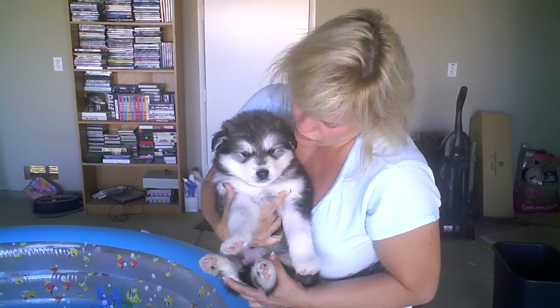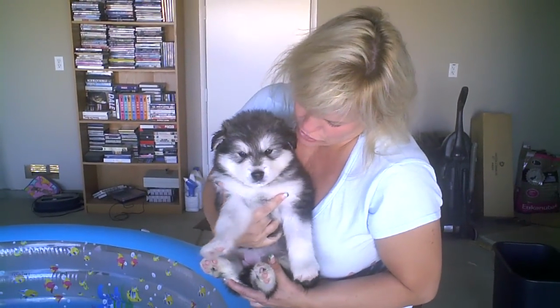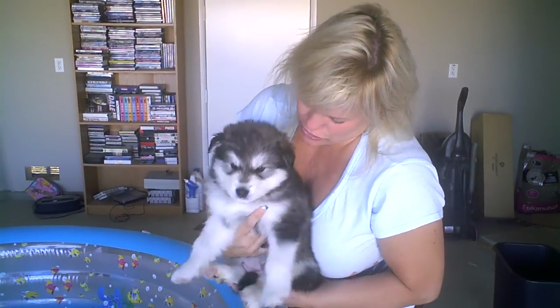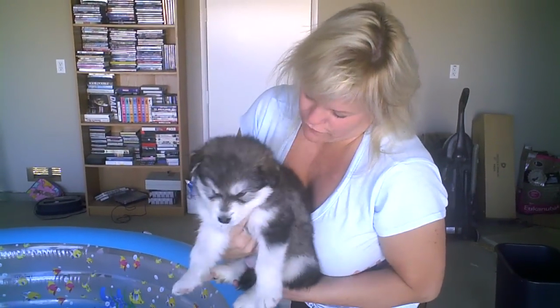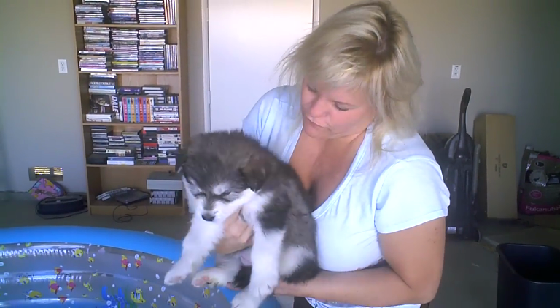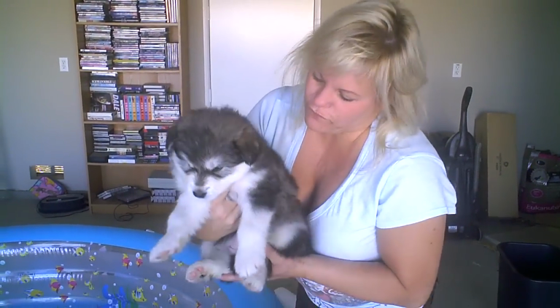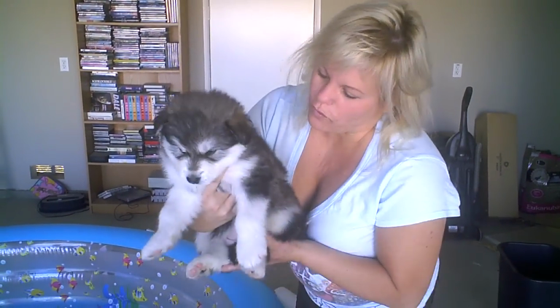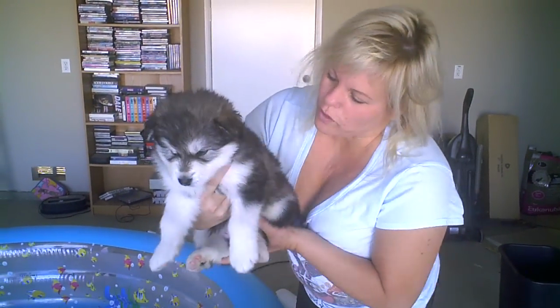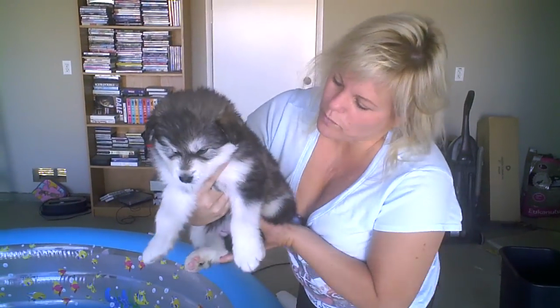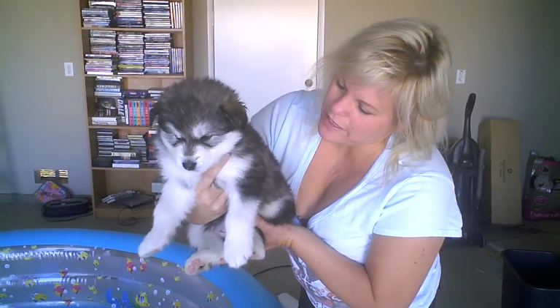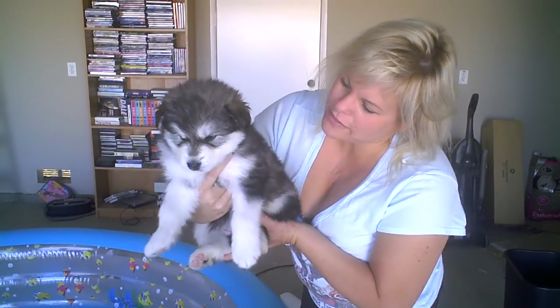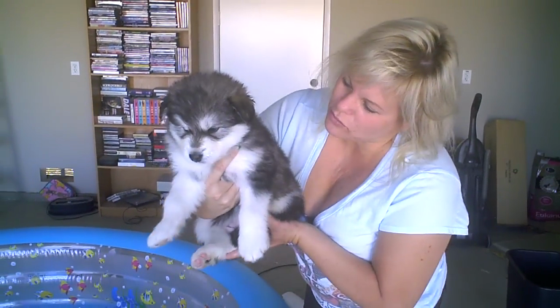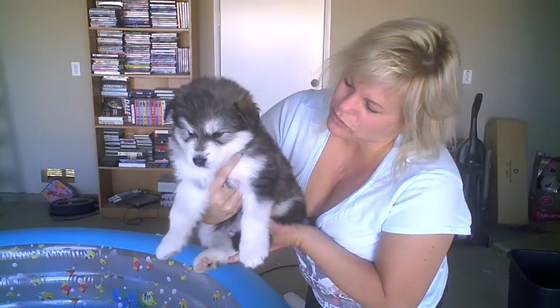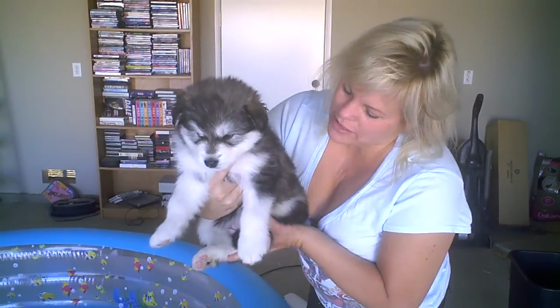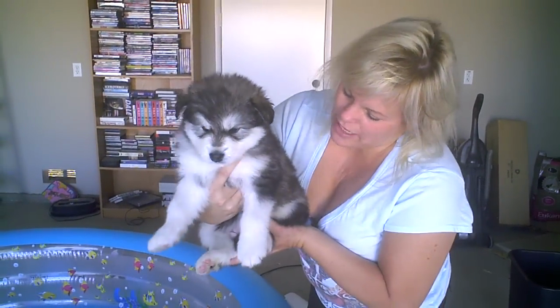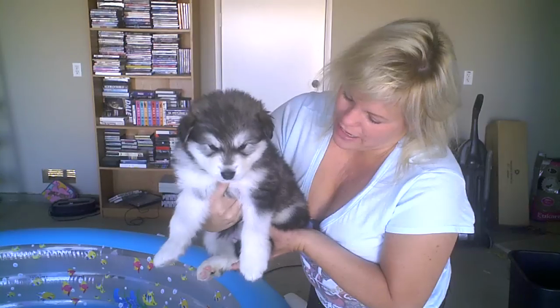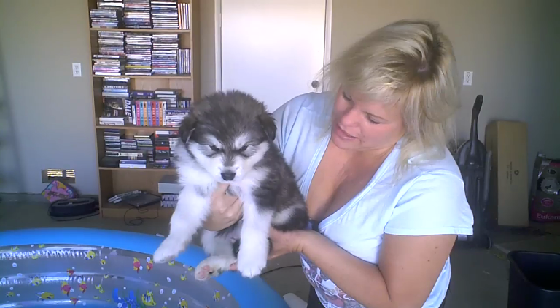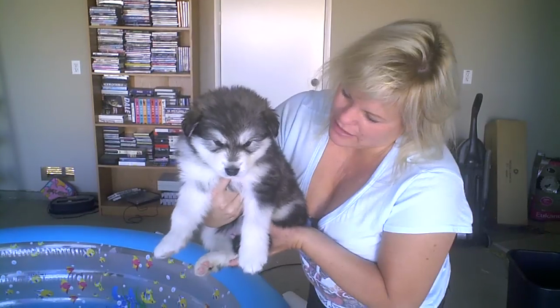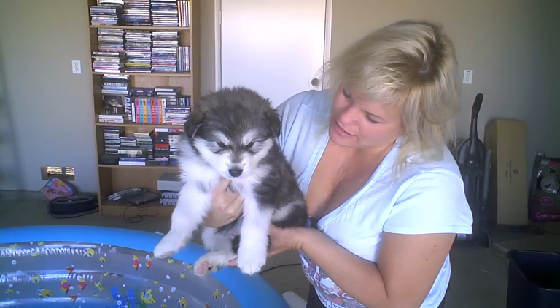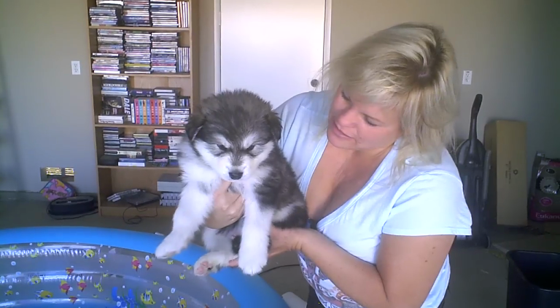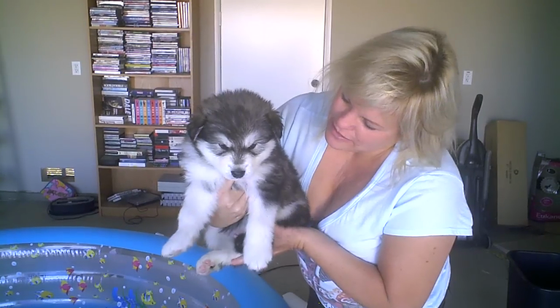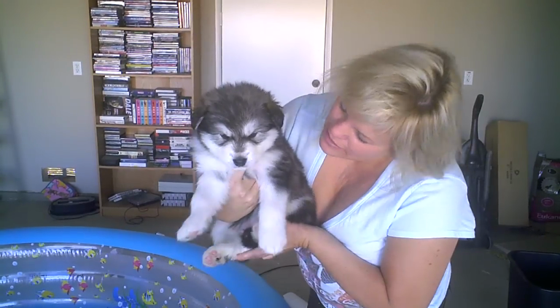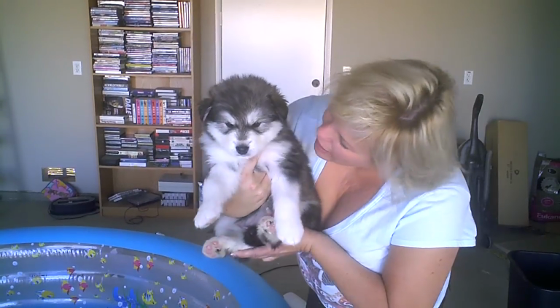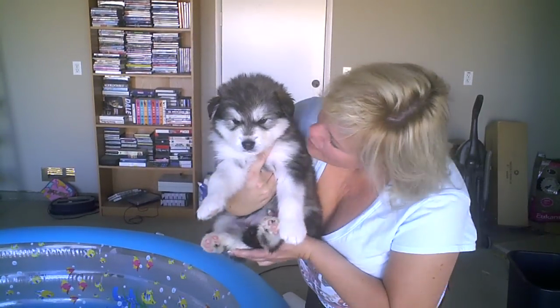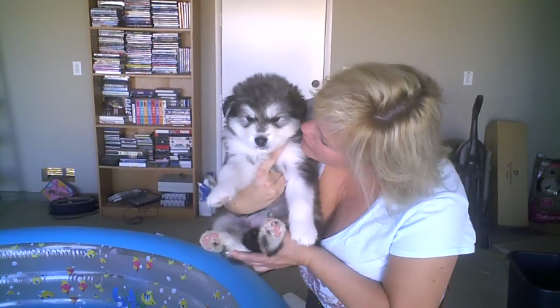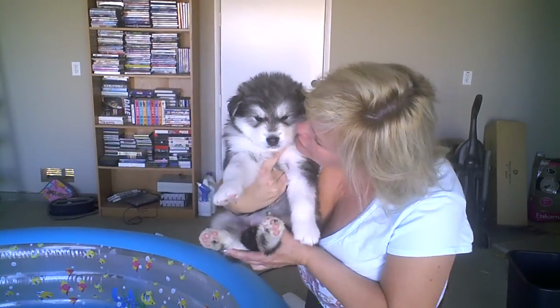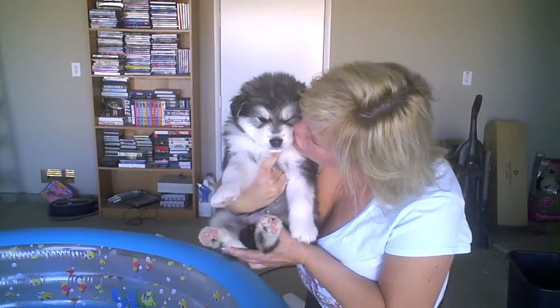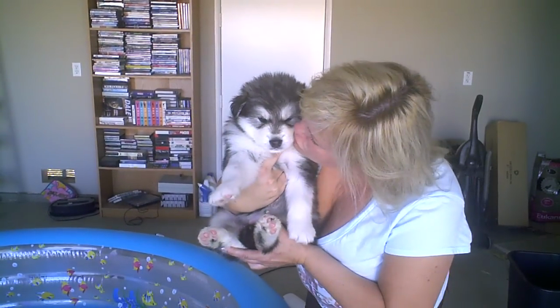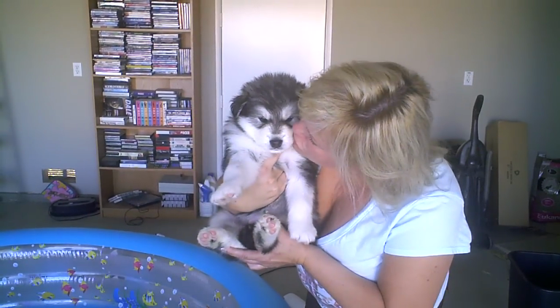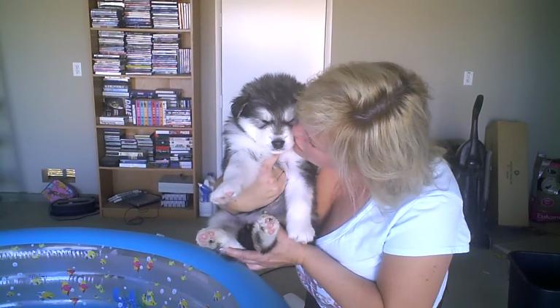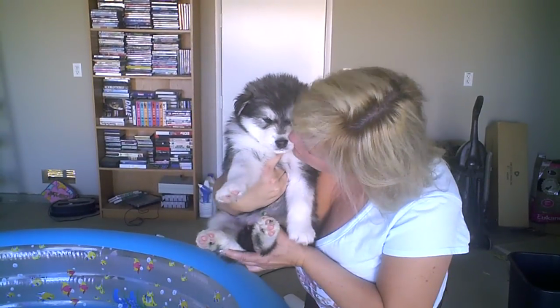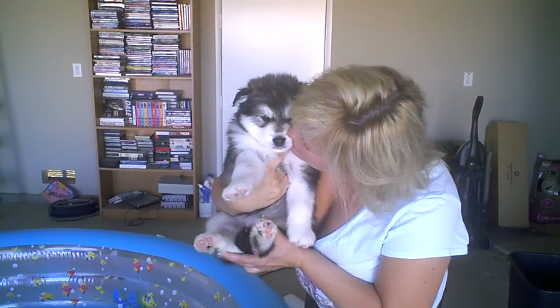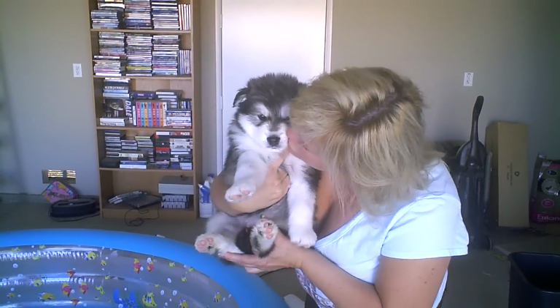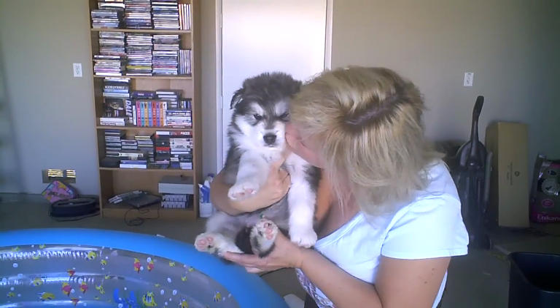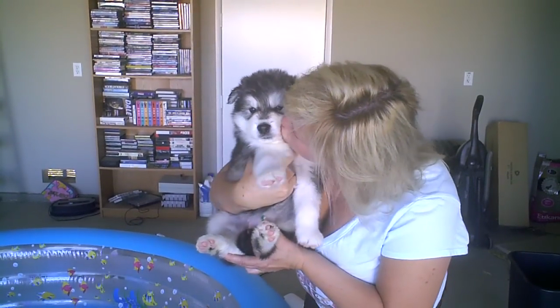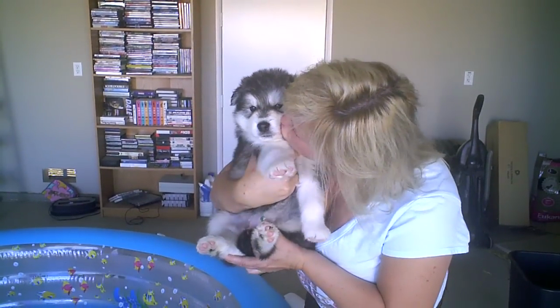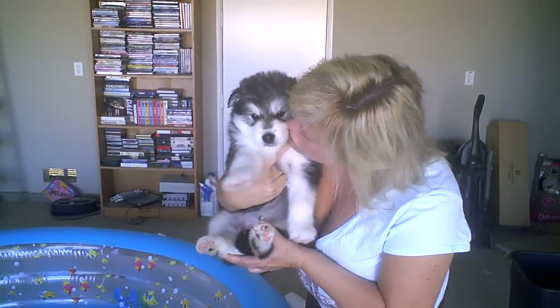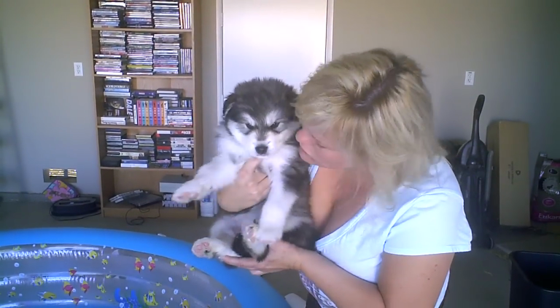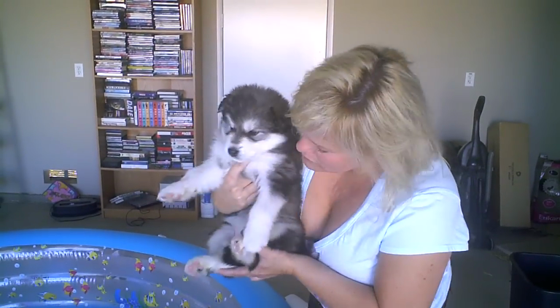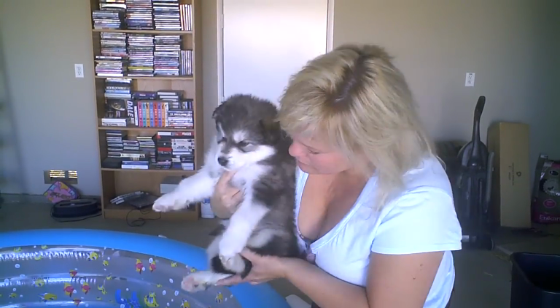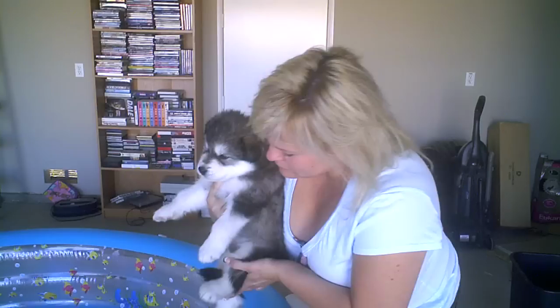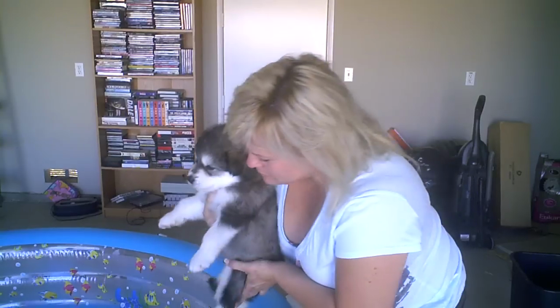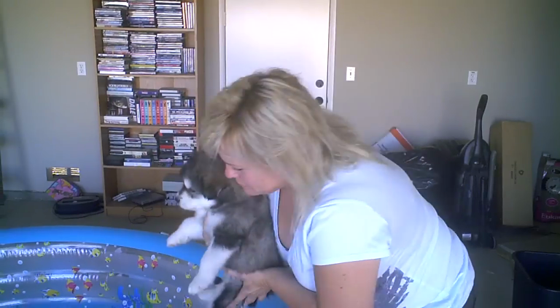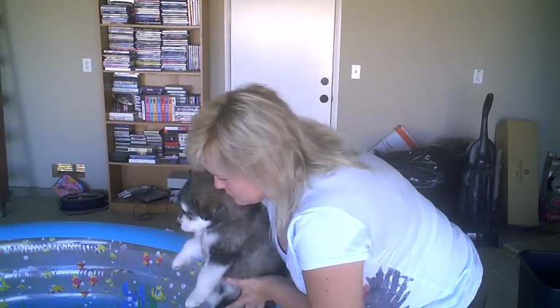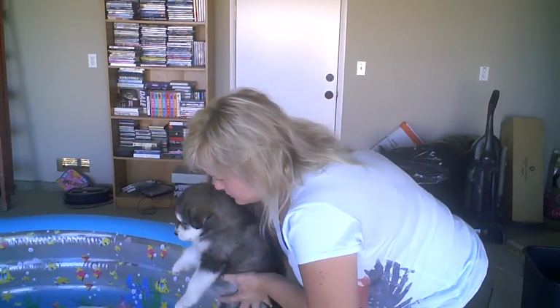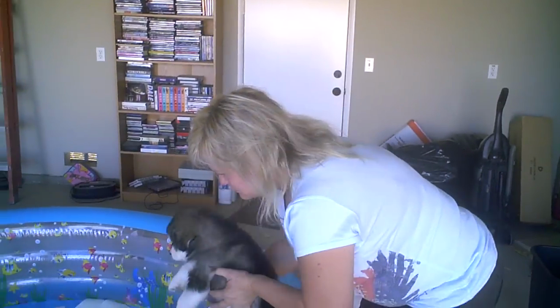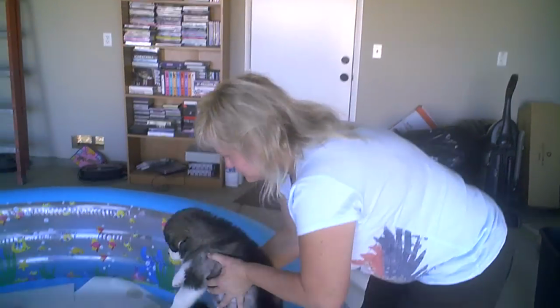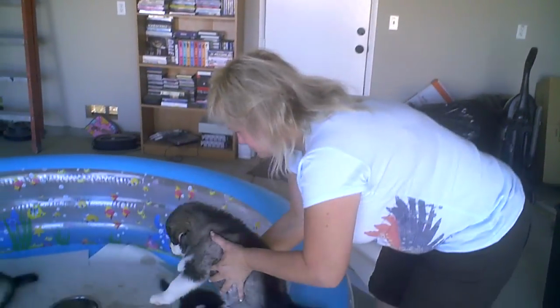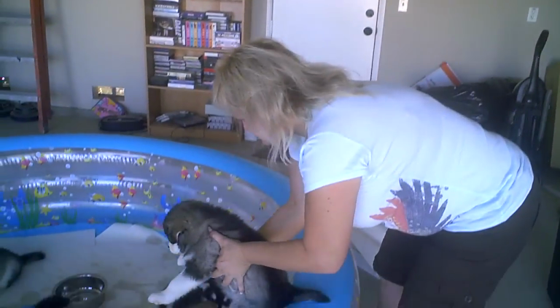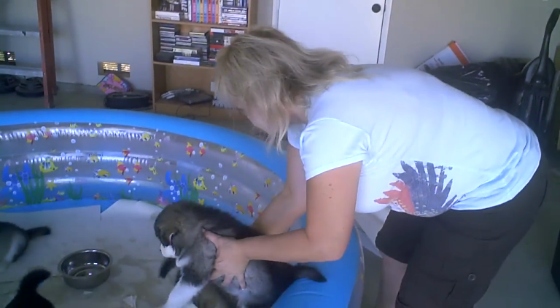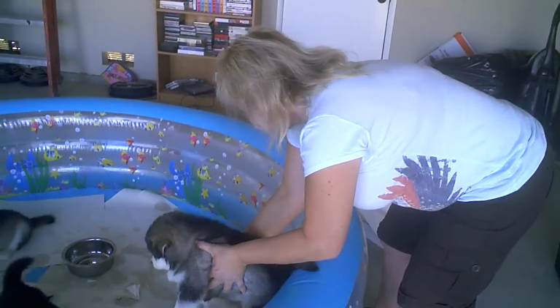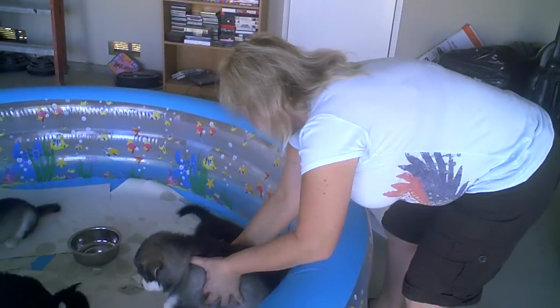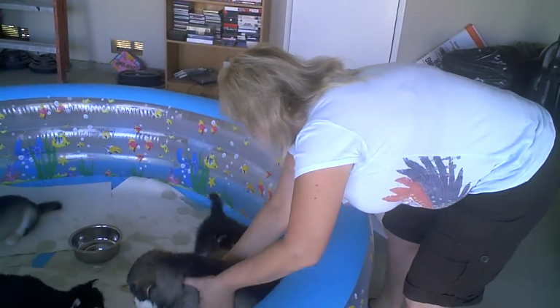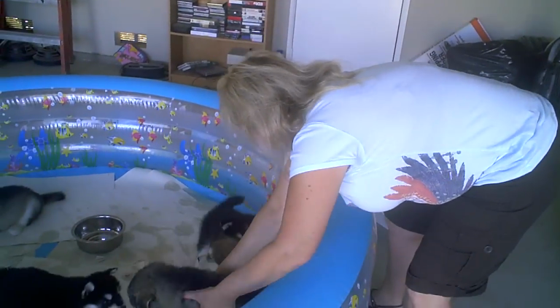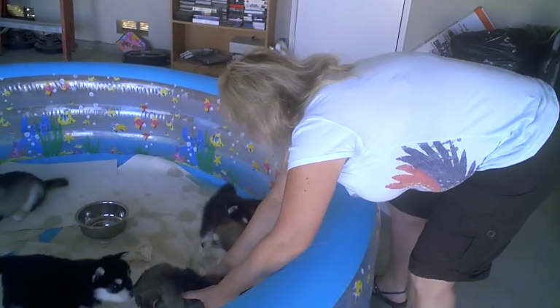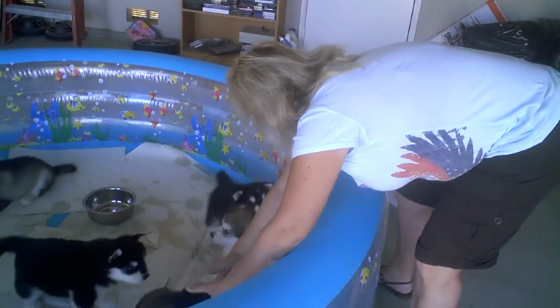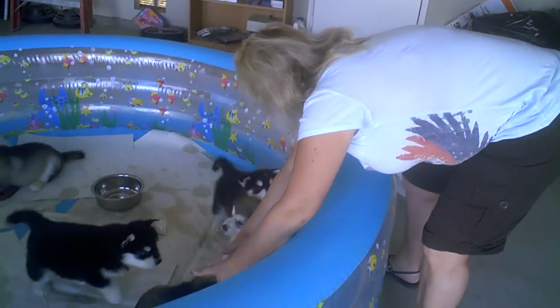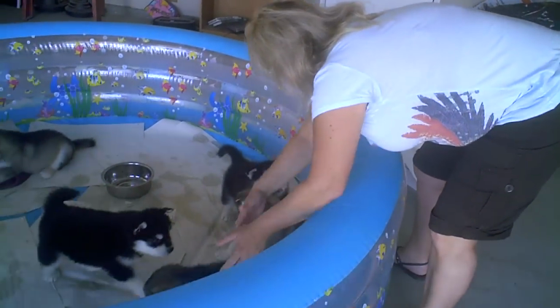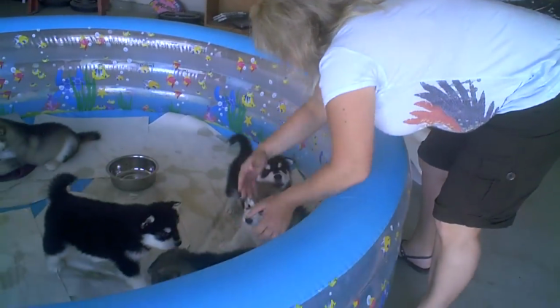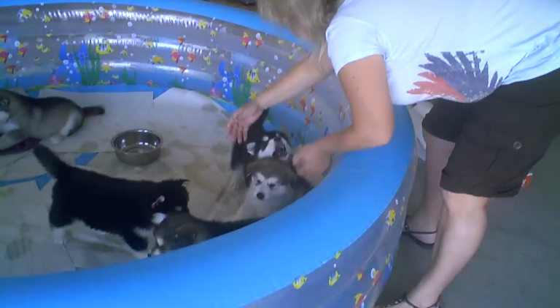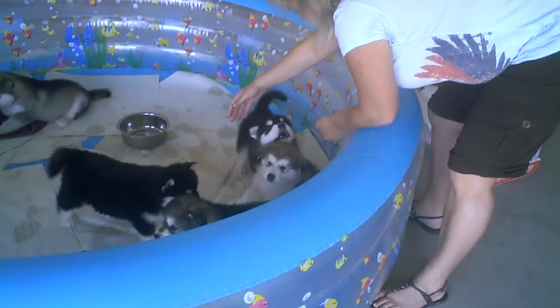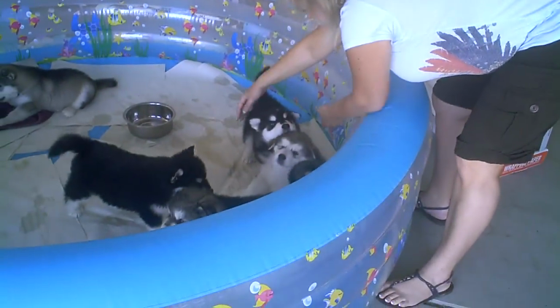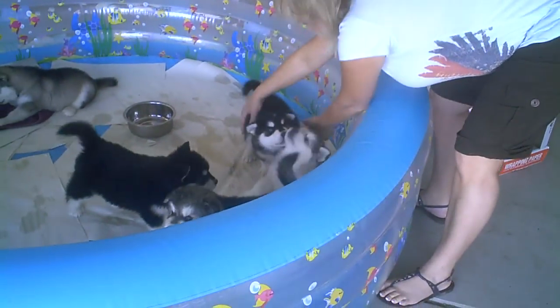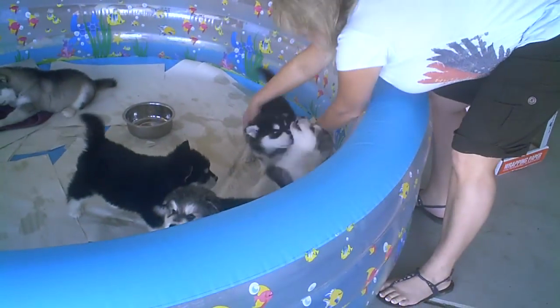We think this girl is pretty special and she's got tons of bone for four weeks old. She does. She's four weeks old today. That's puppy number two.